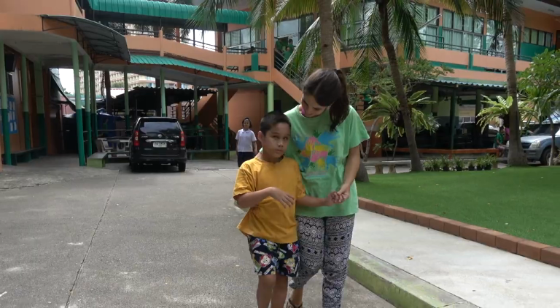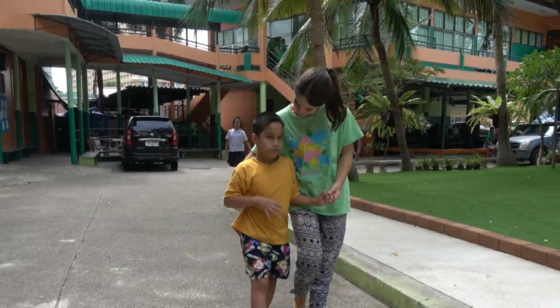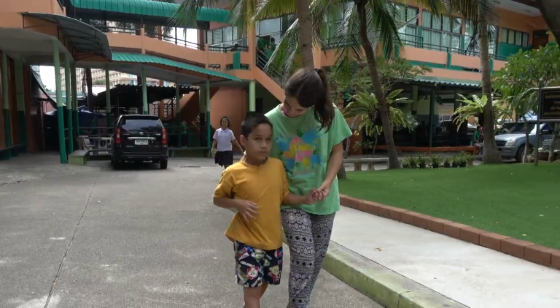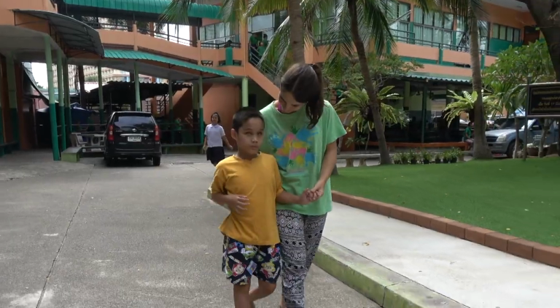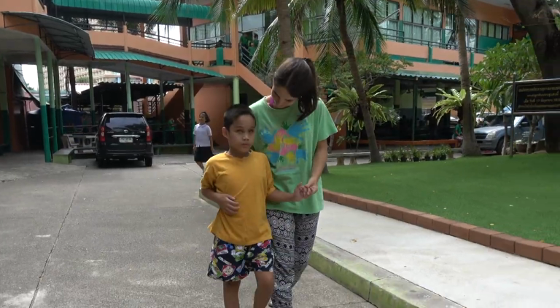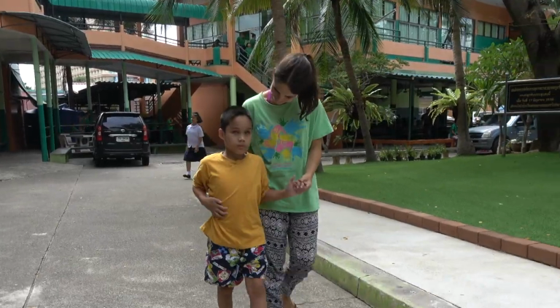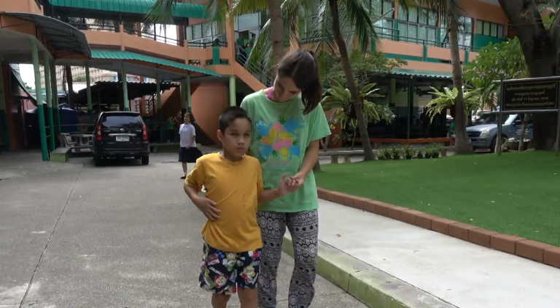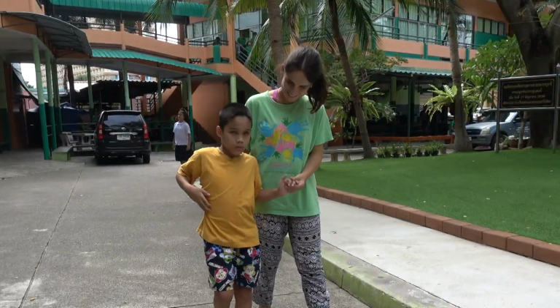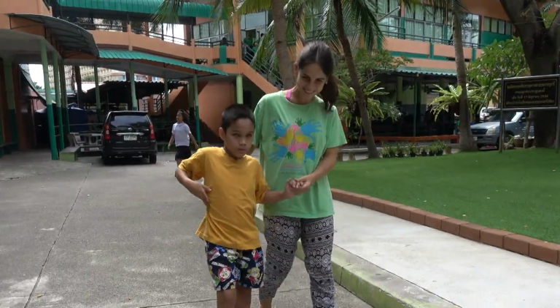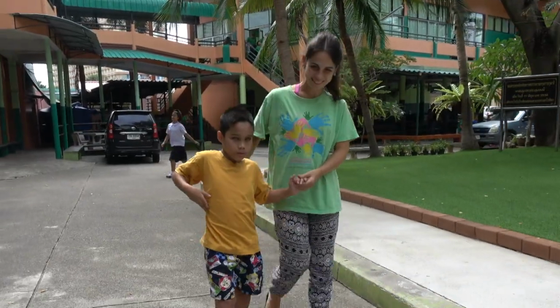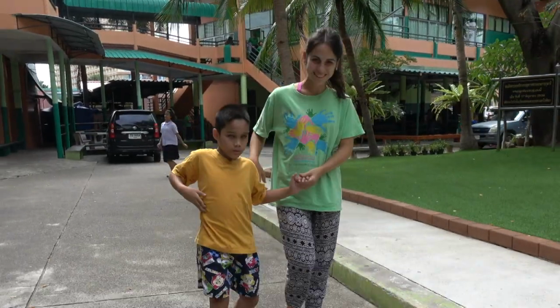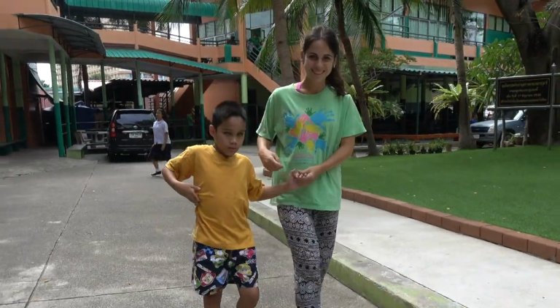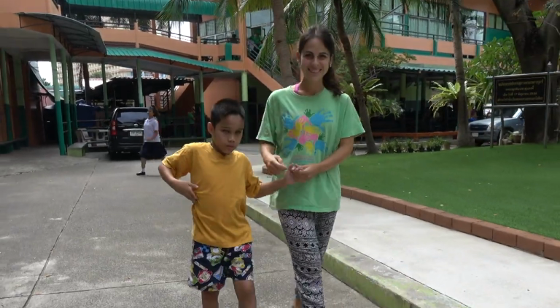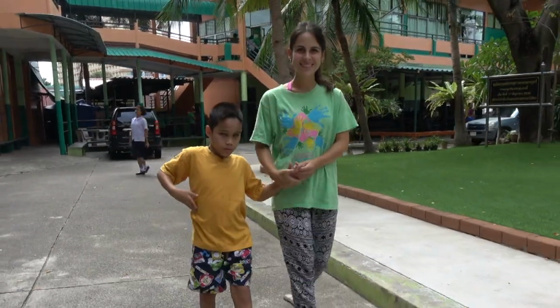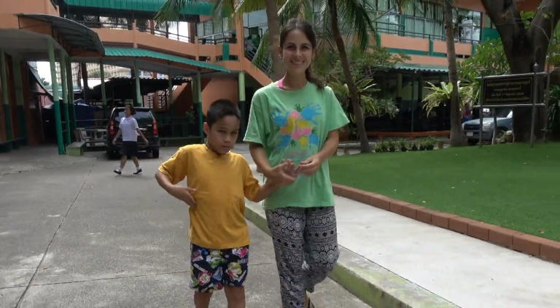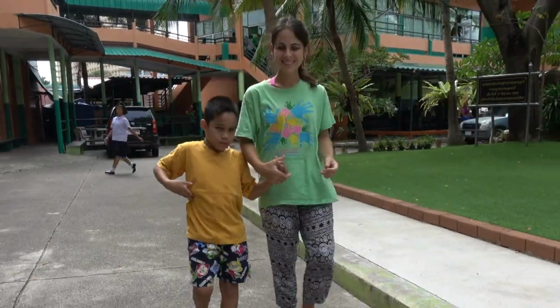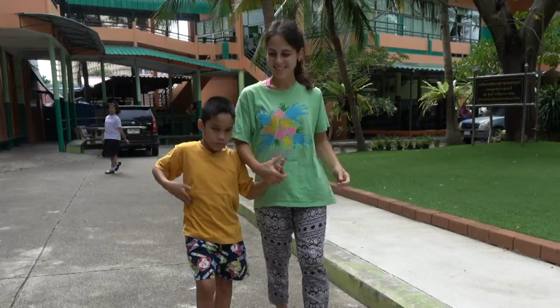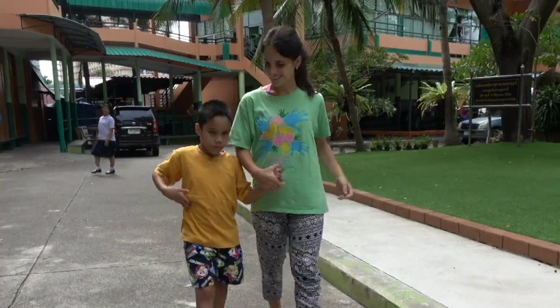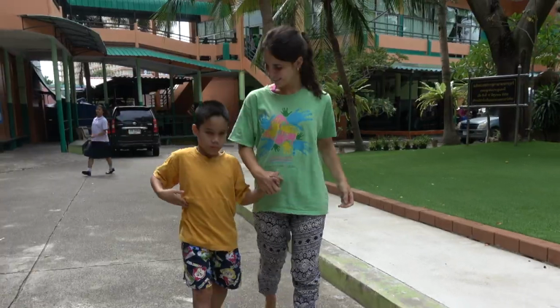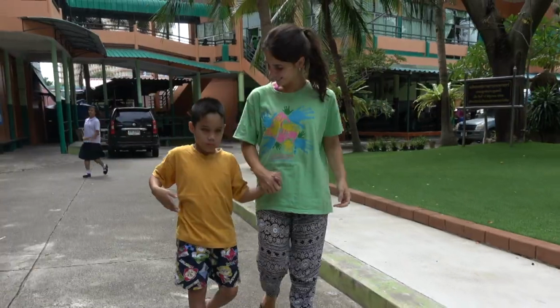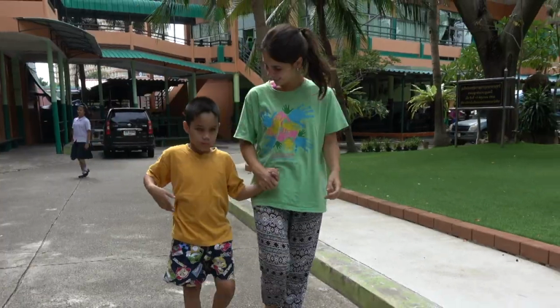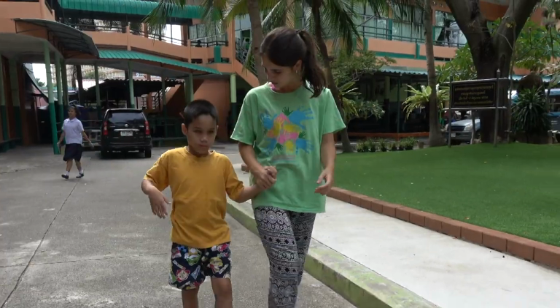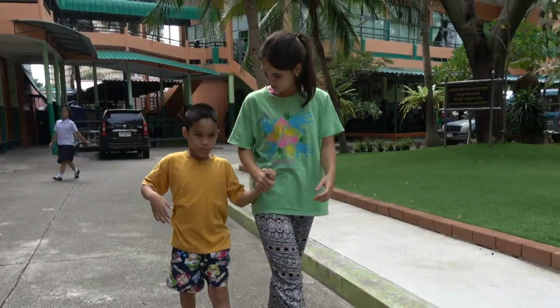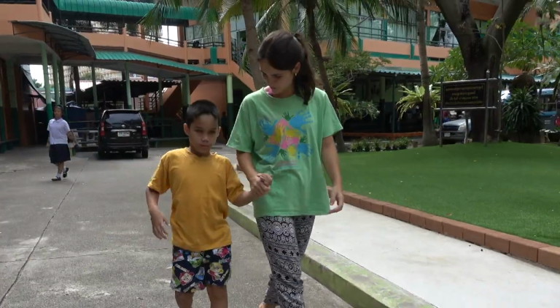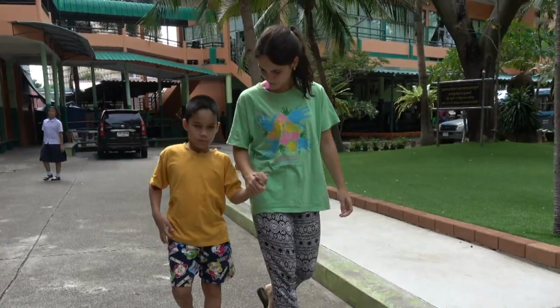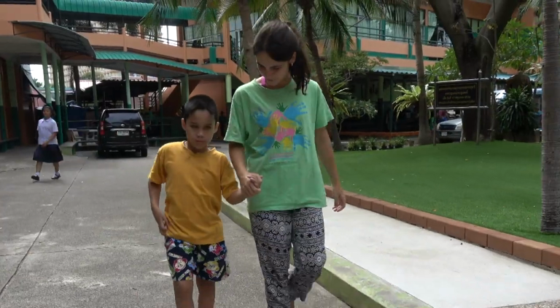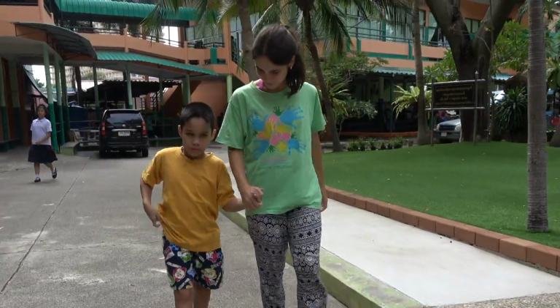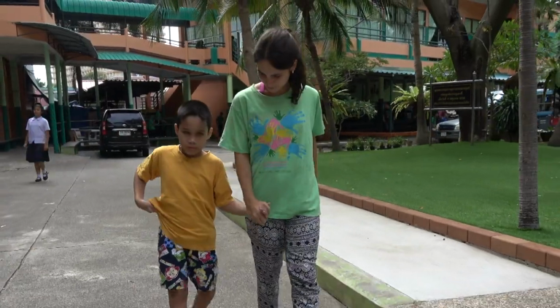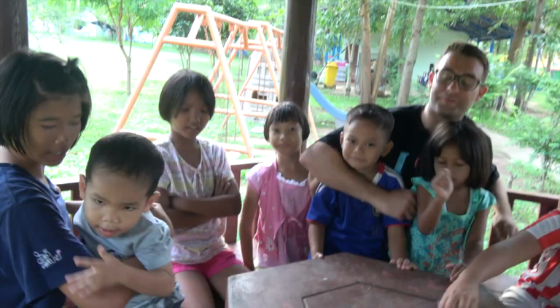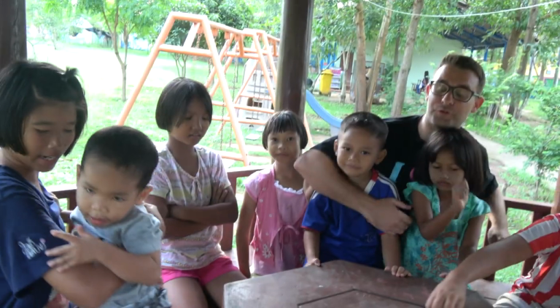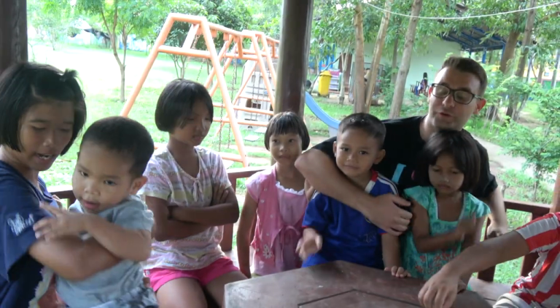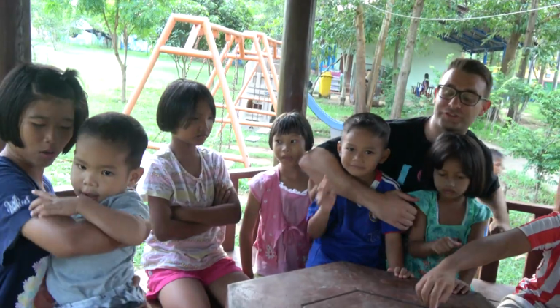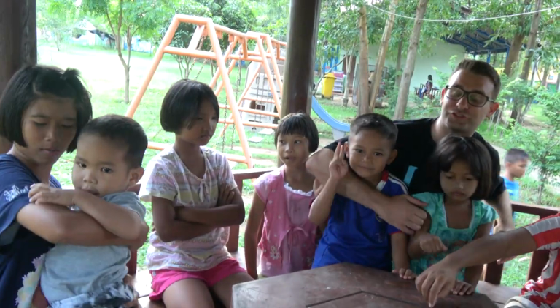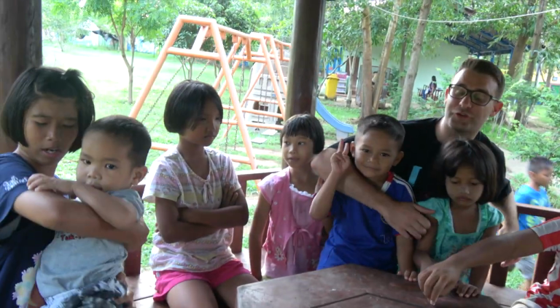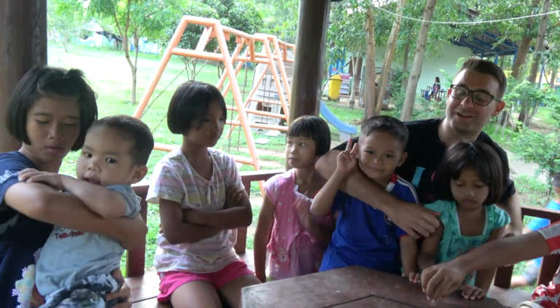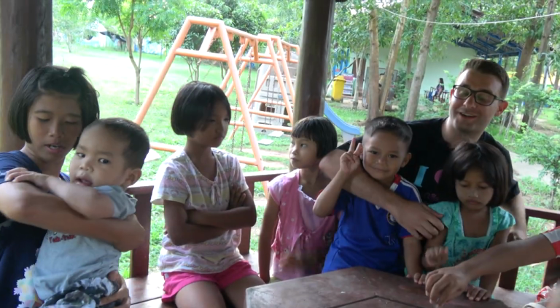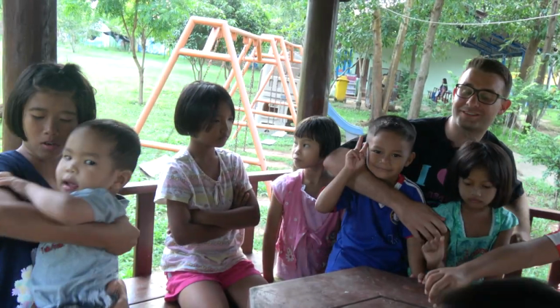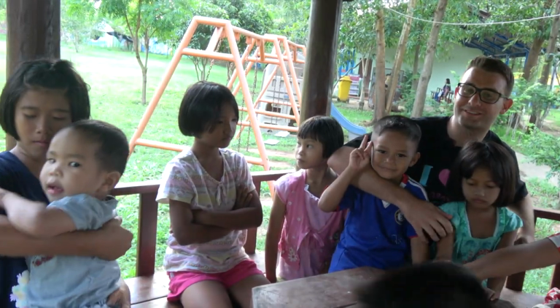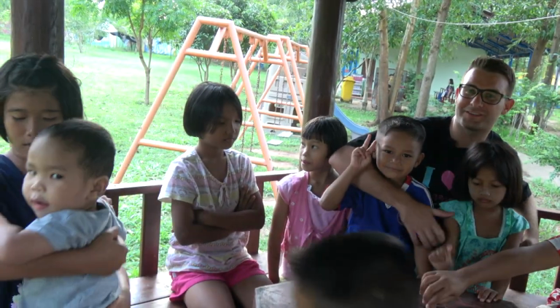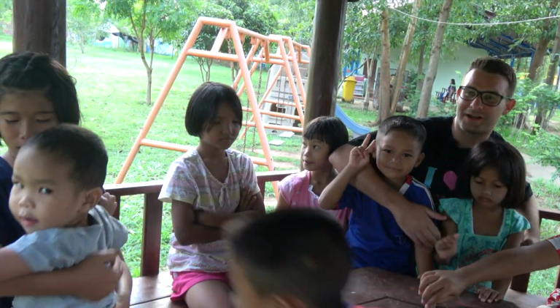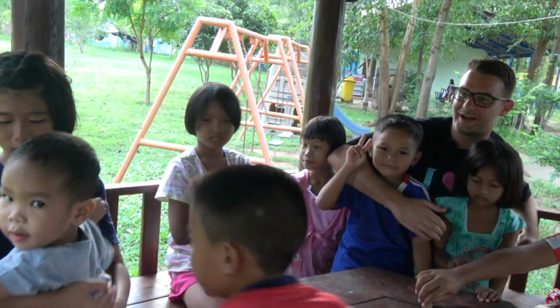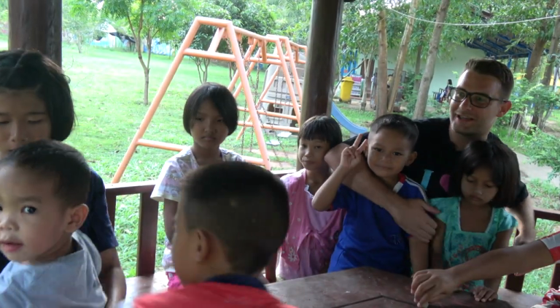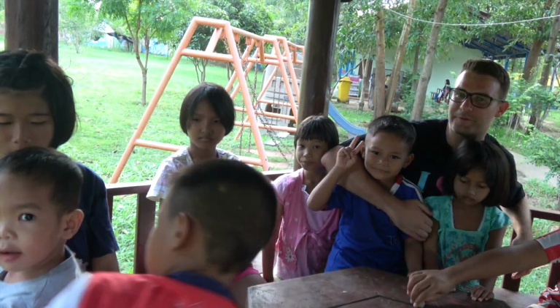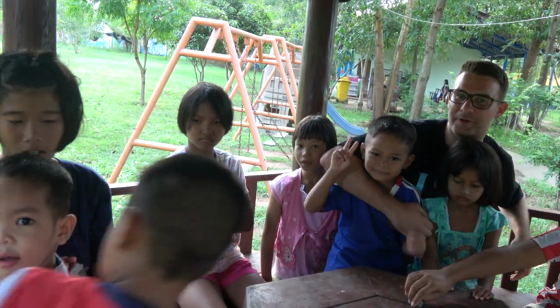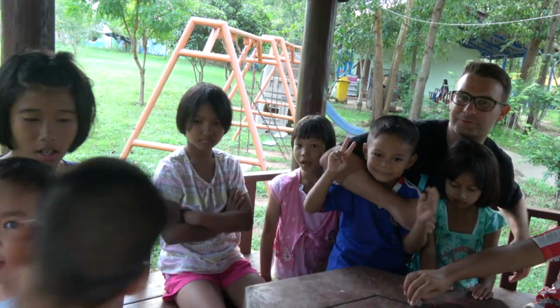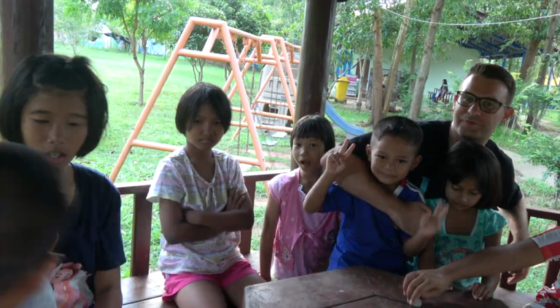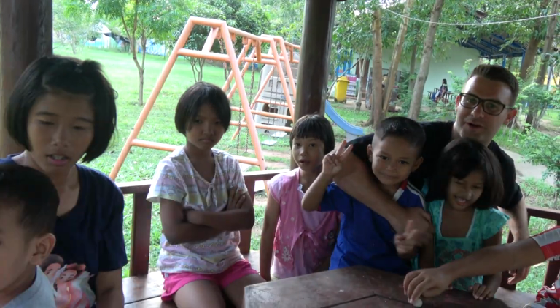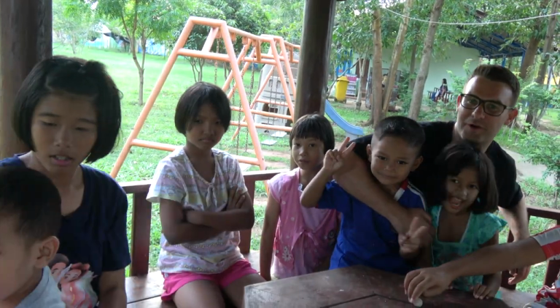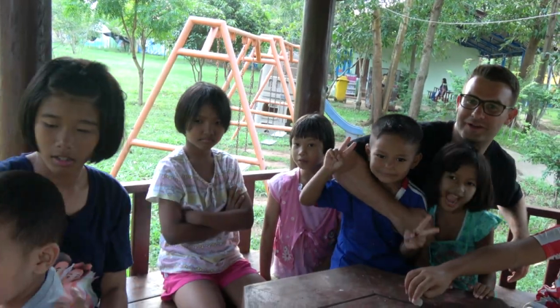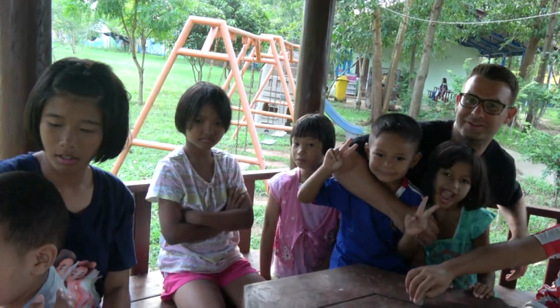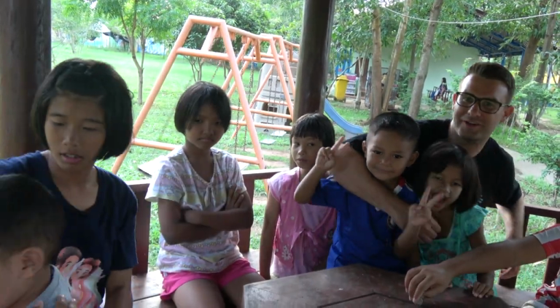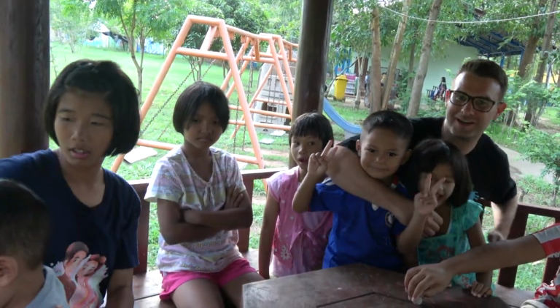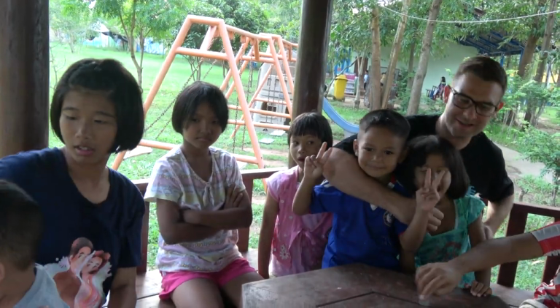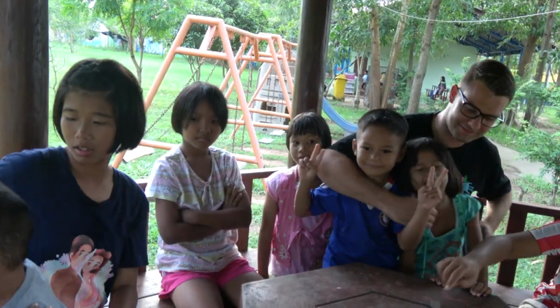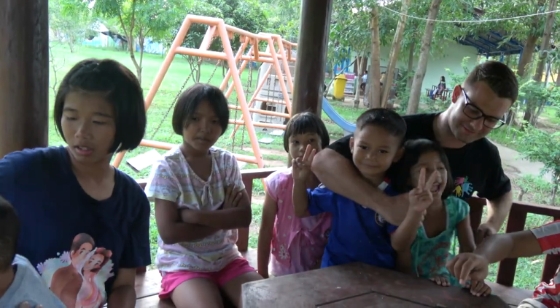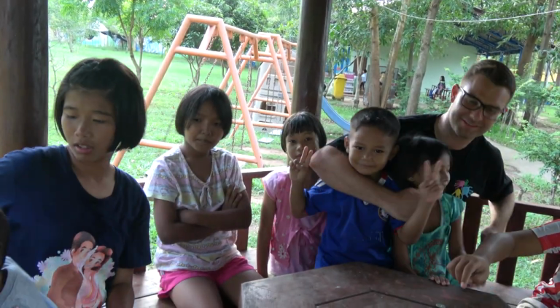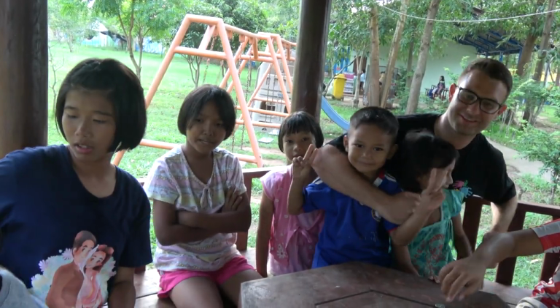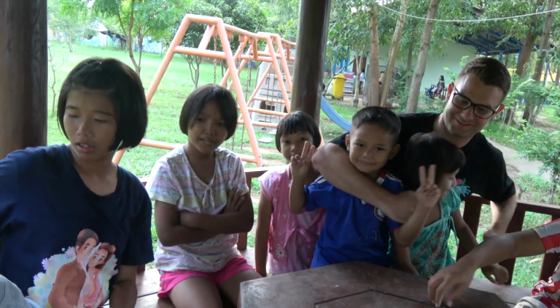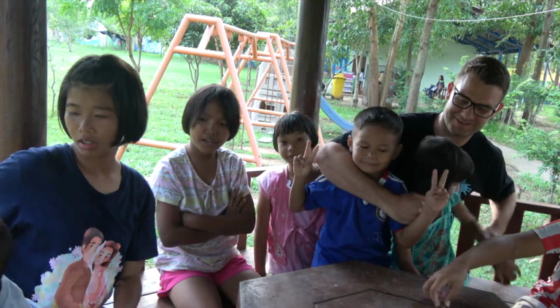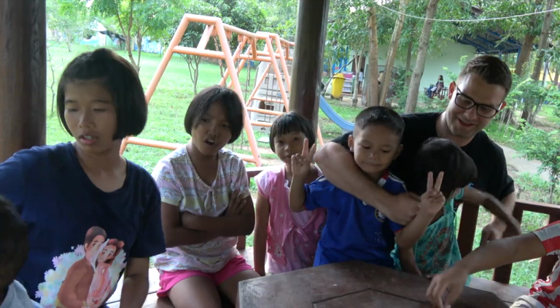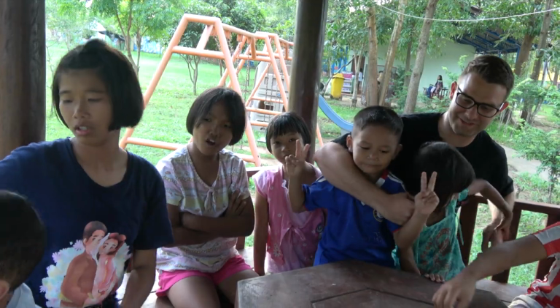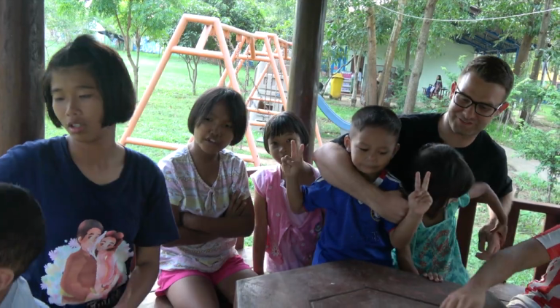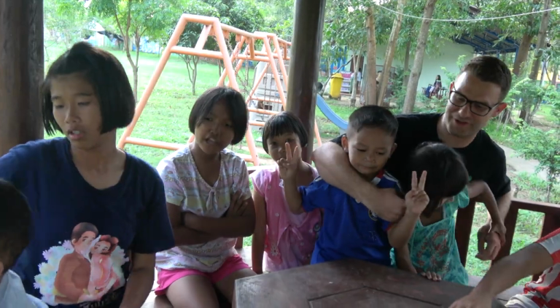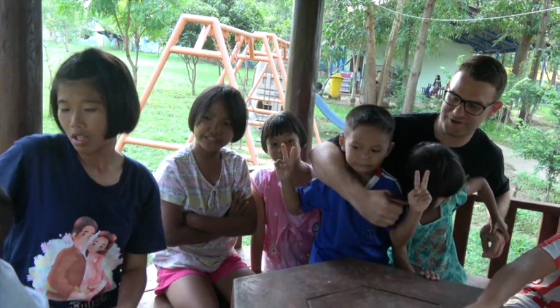What's the best thing about being here? All of it. If you want to join us and help us with our work in Thailand, let us know.